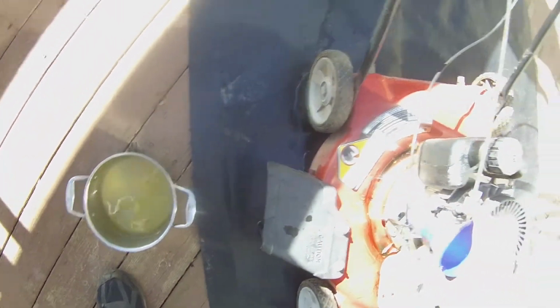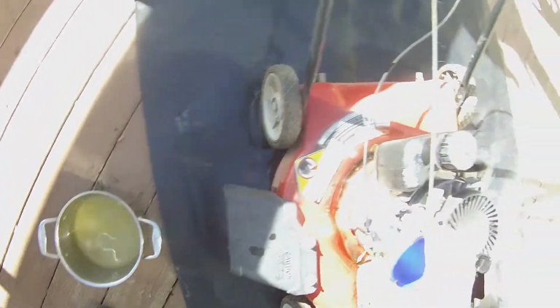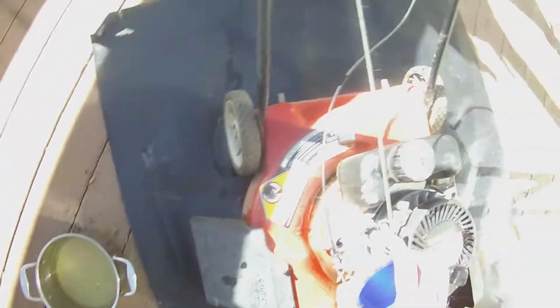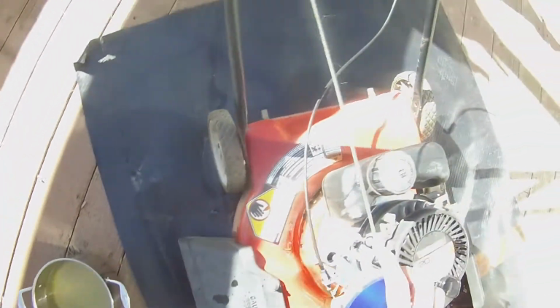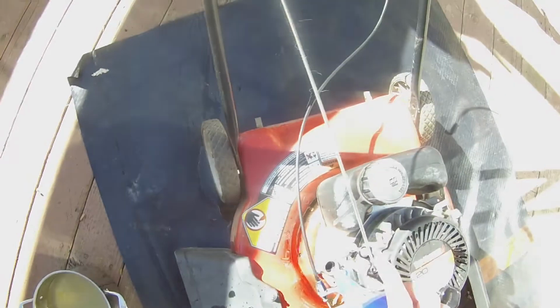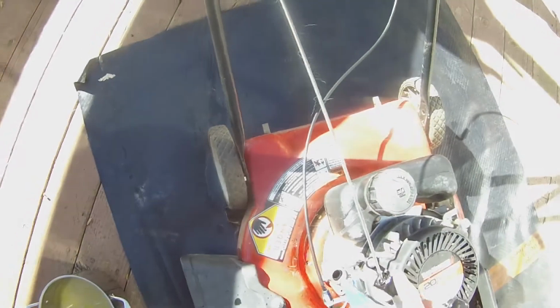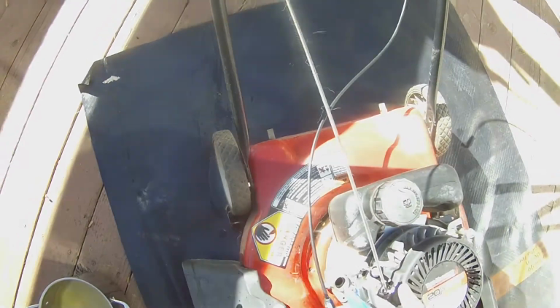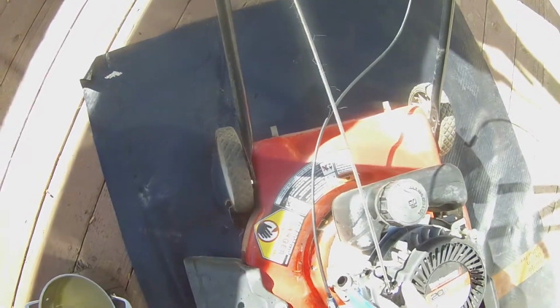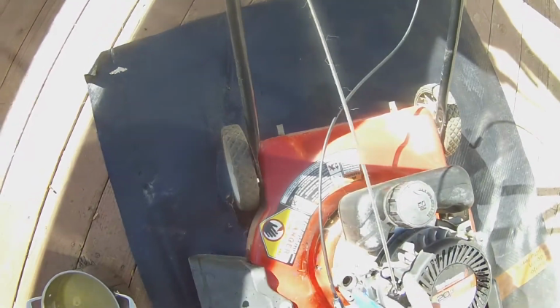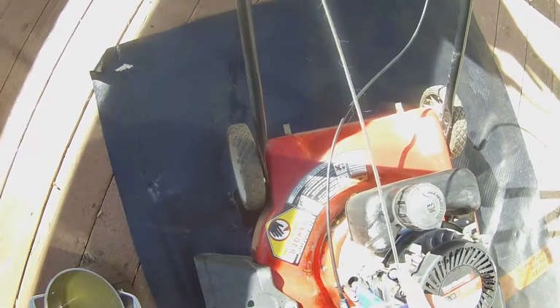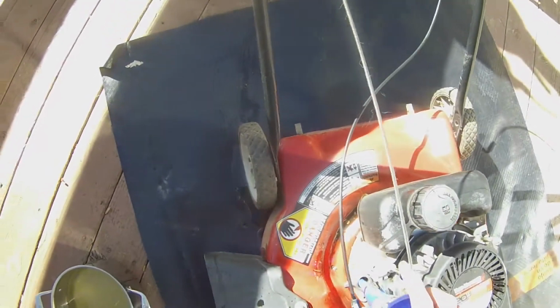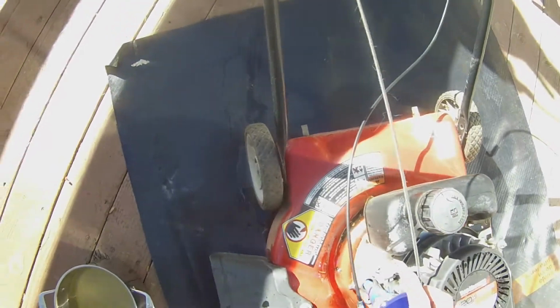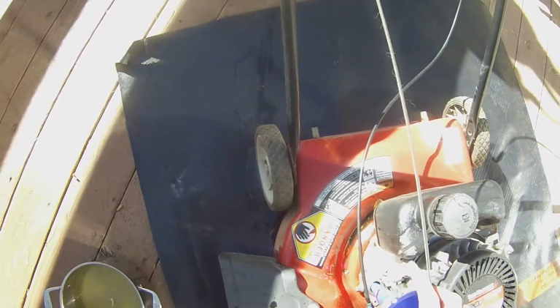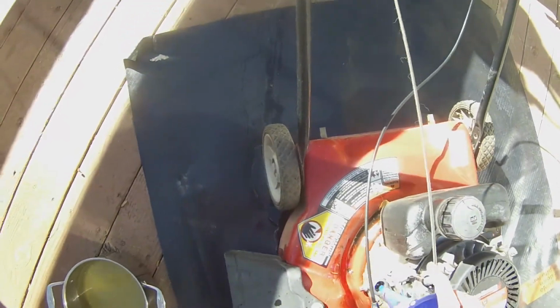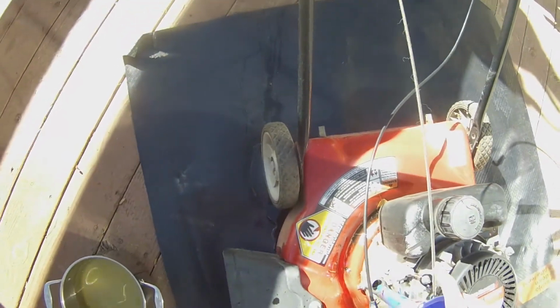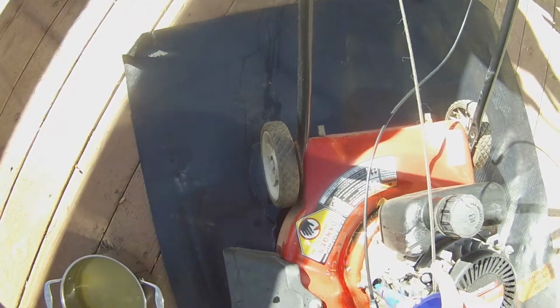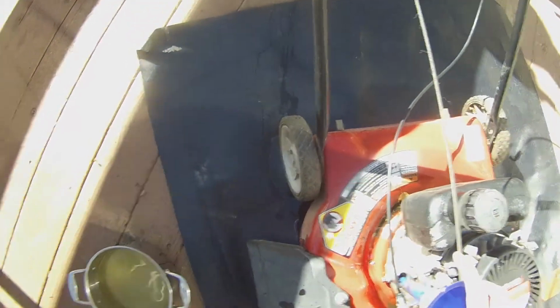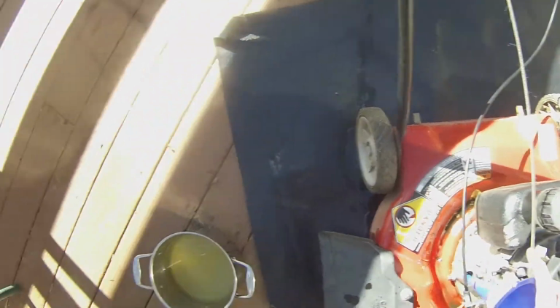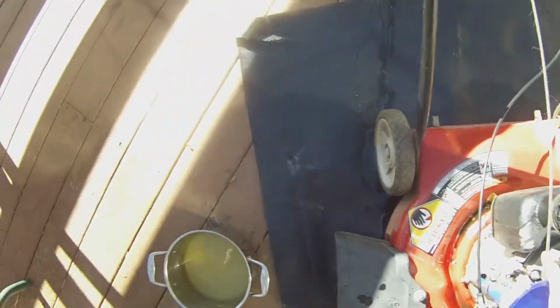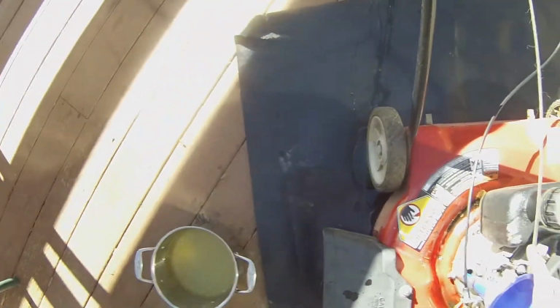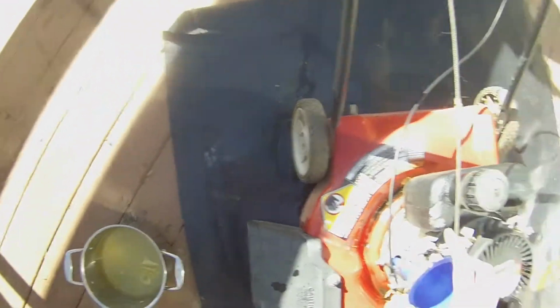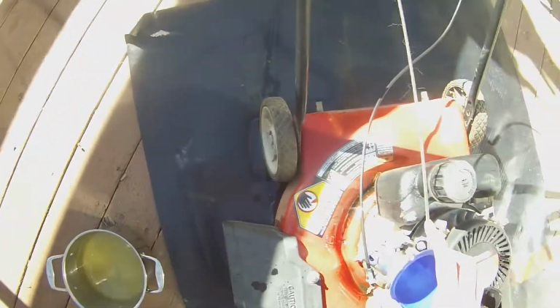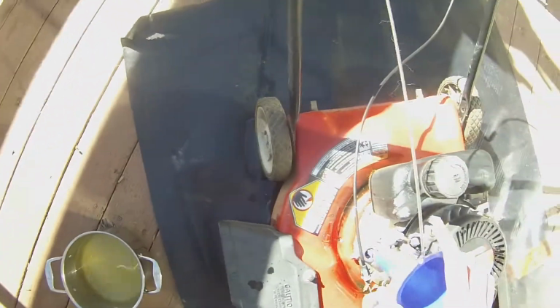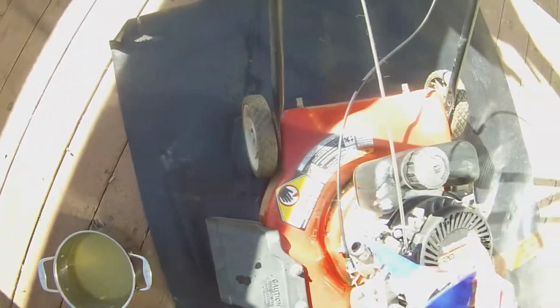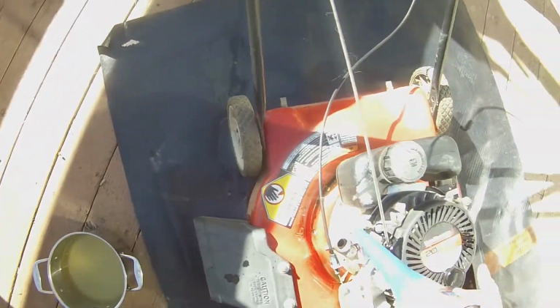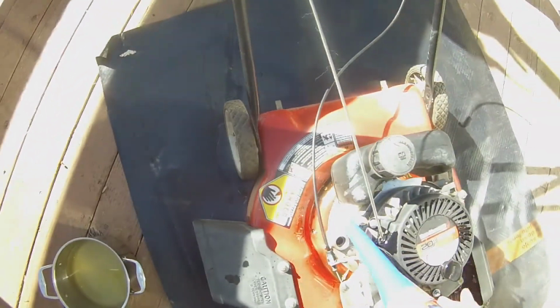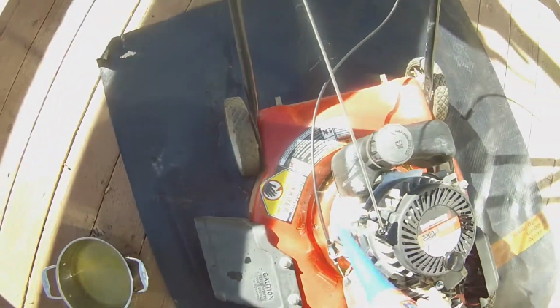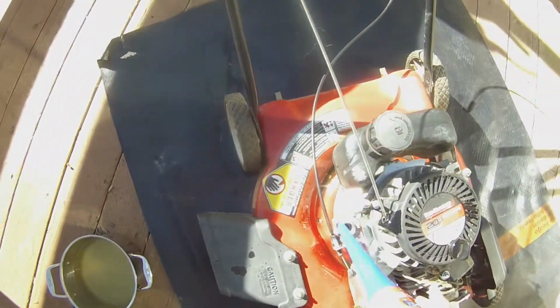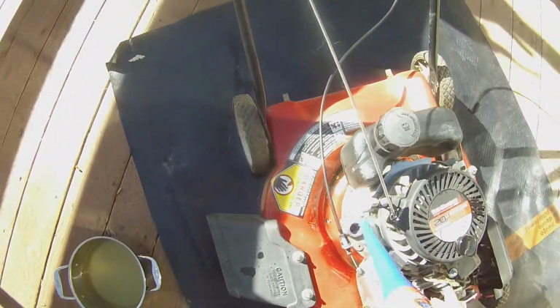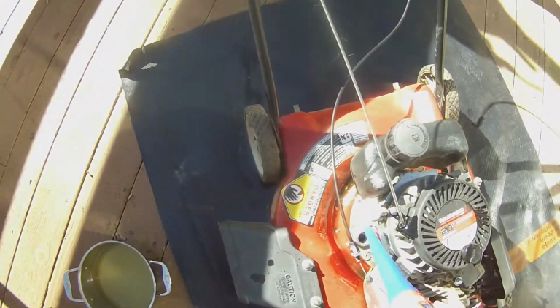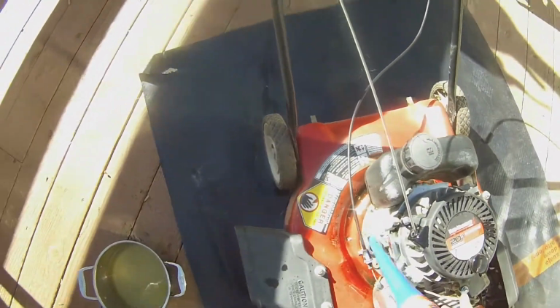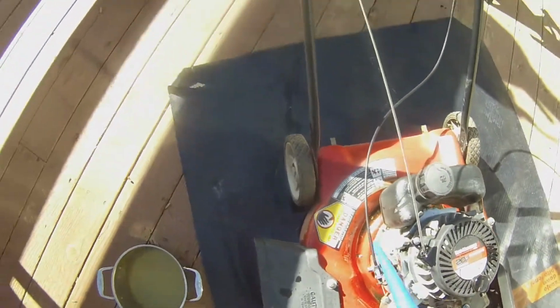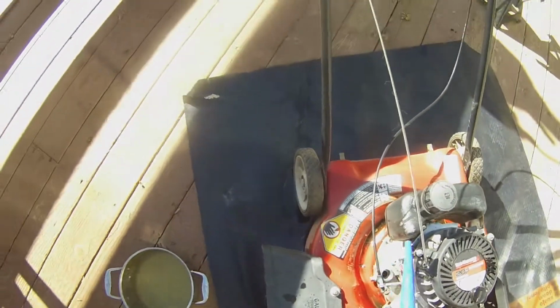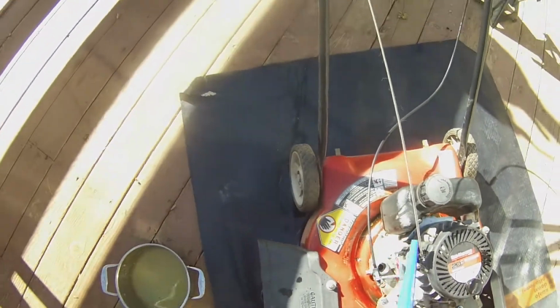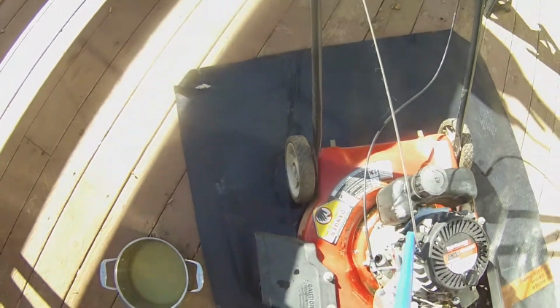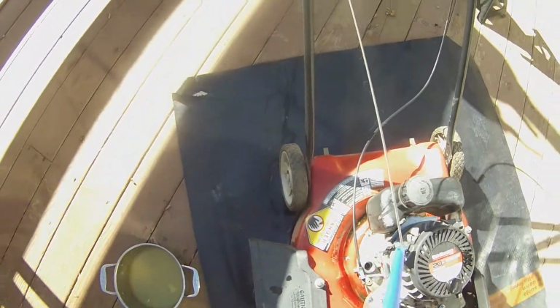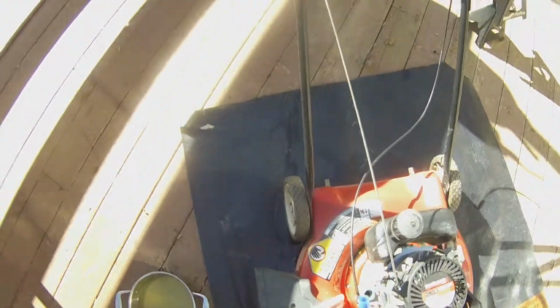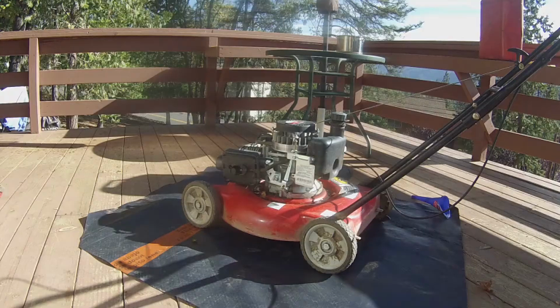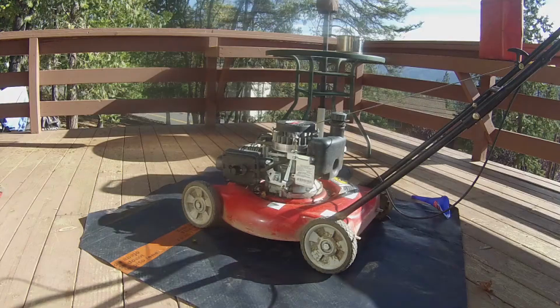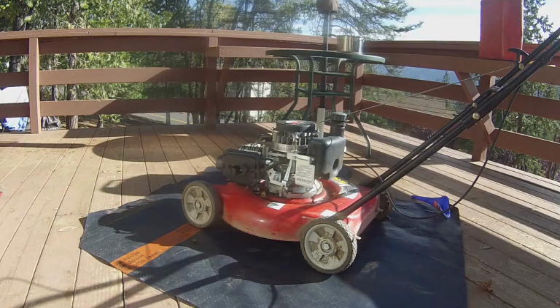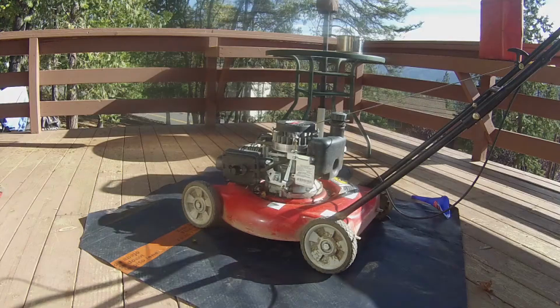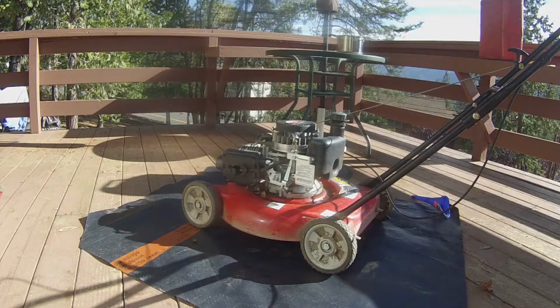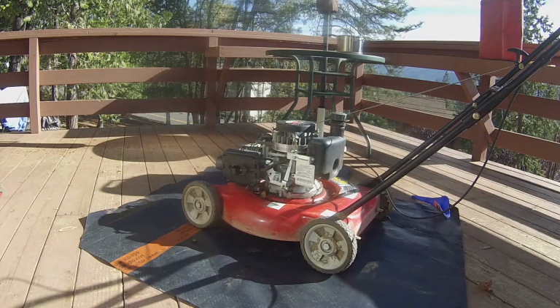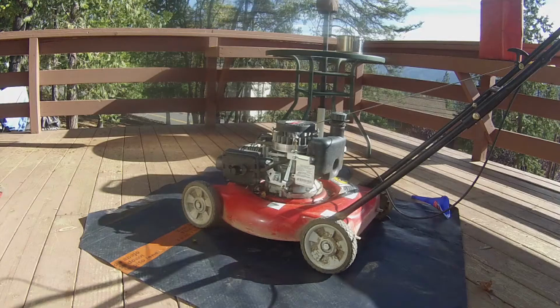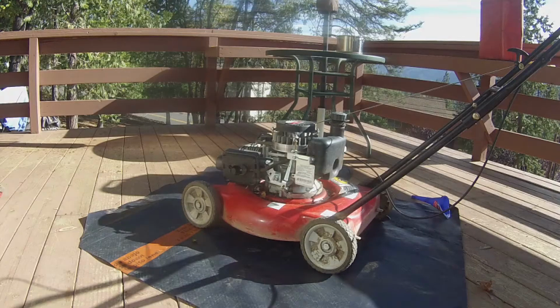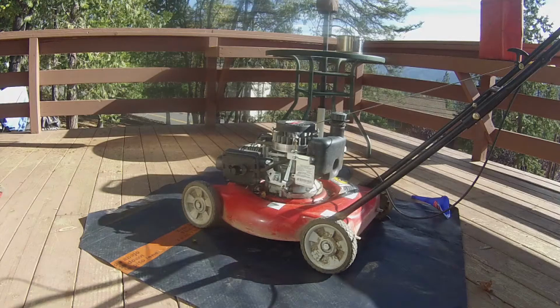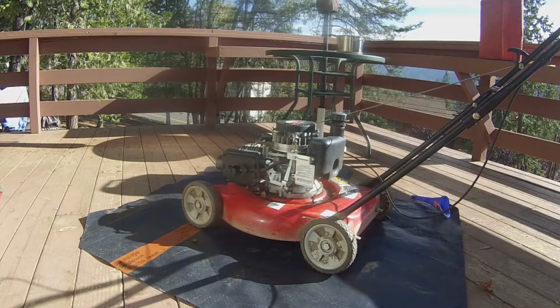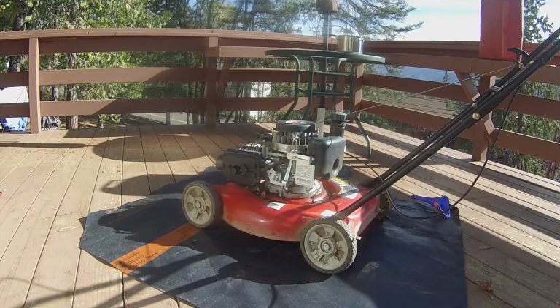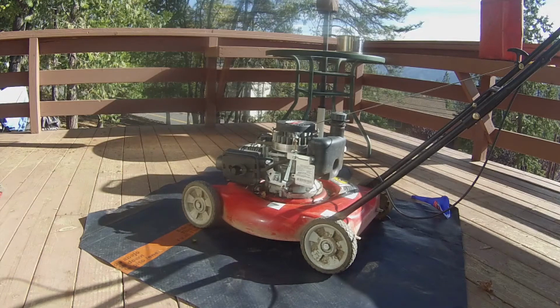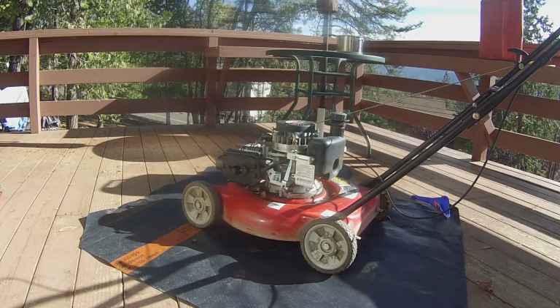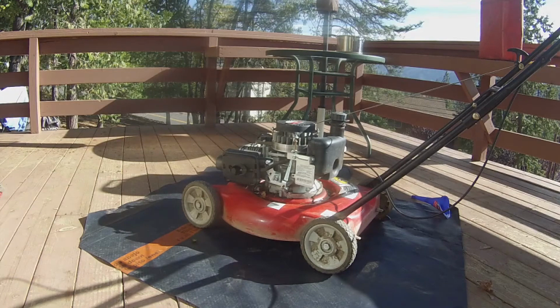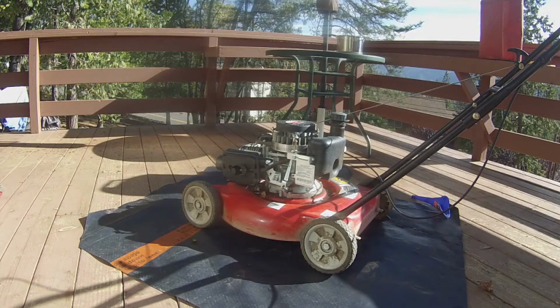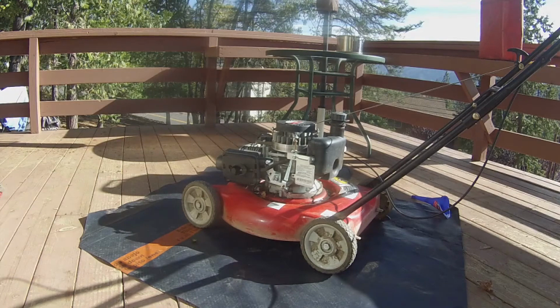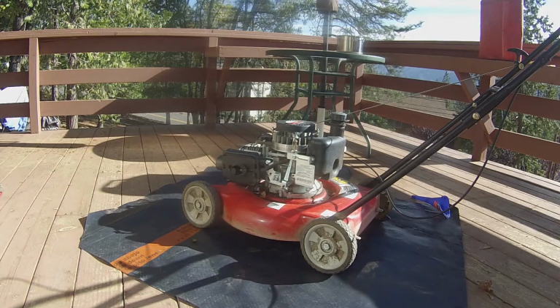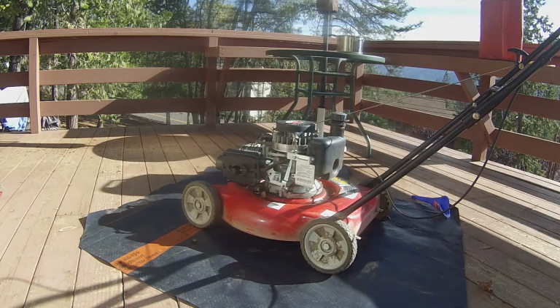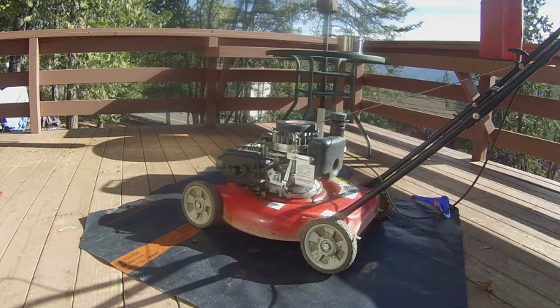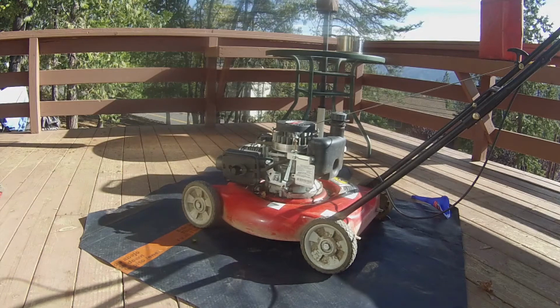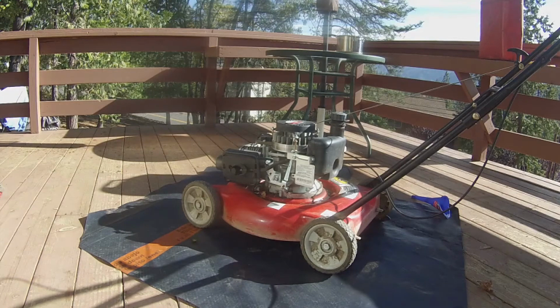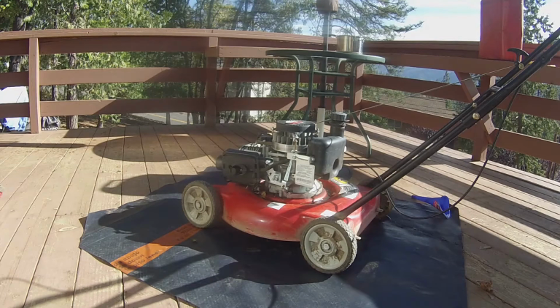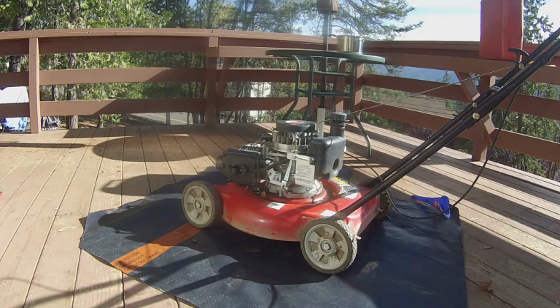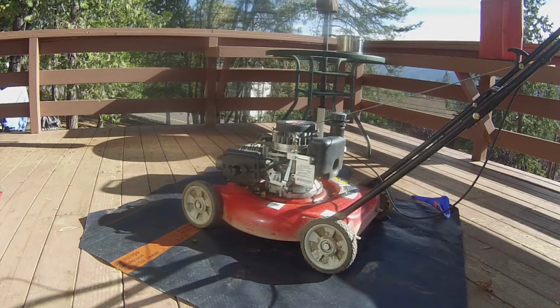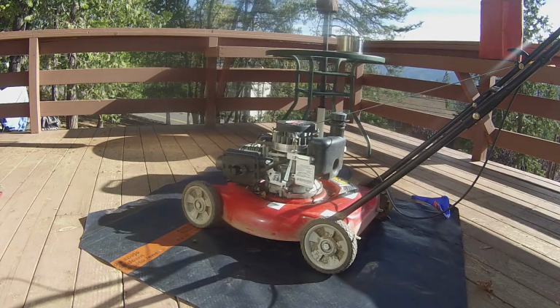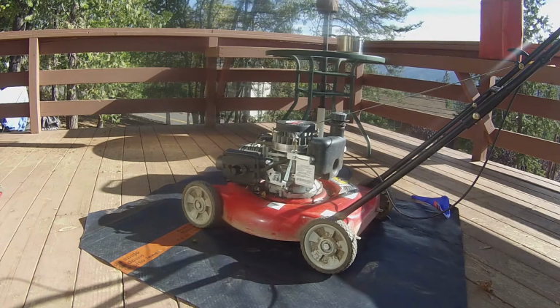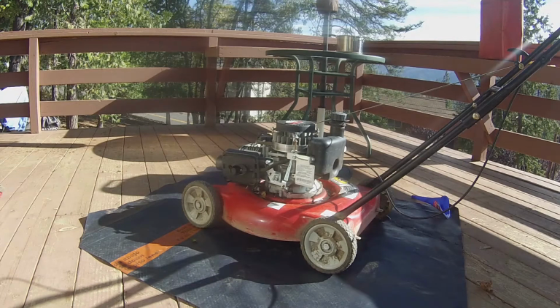I think that's pretty much full. Alright, without further ado, let's start this thing up and see how long it lasts.